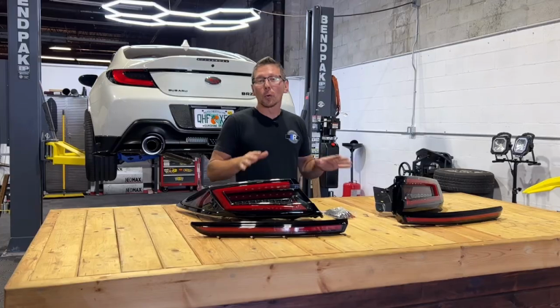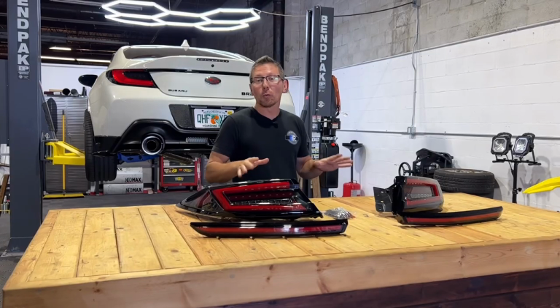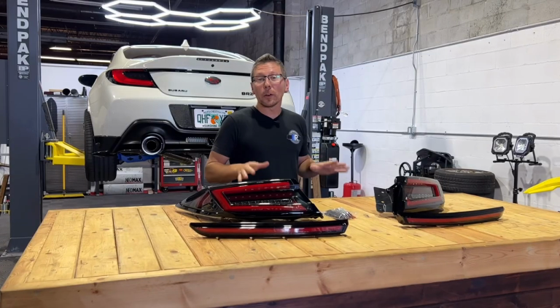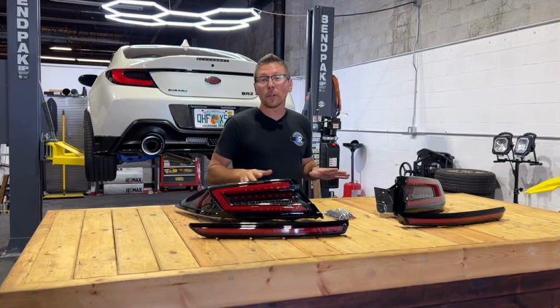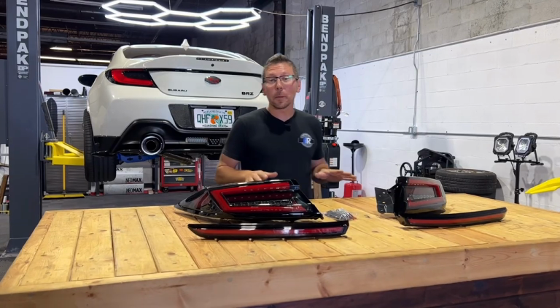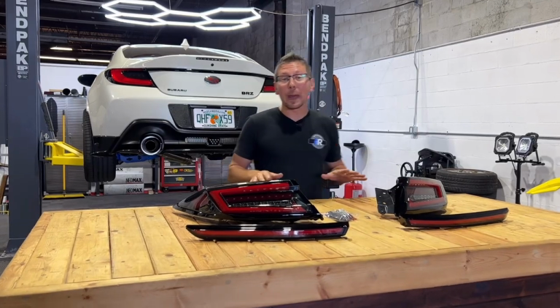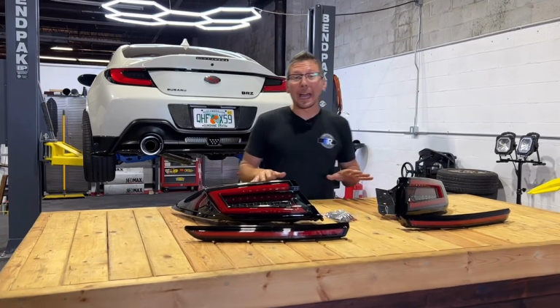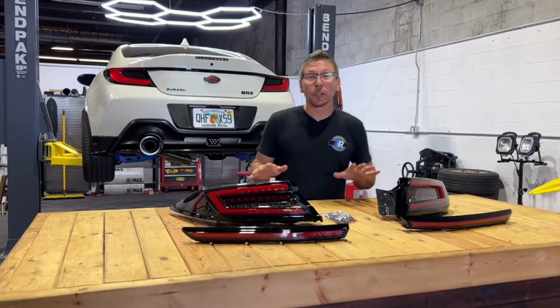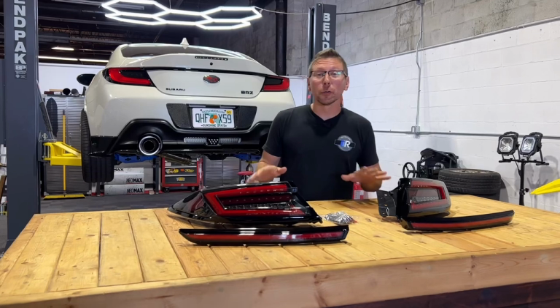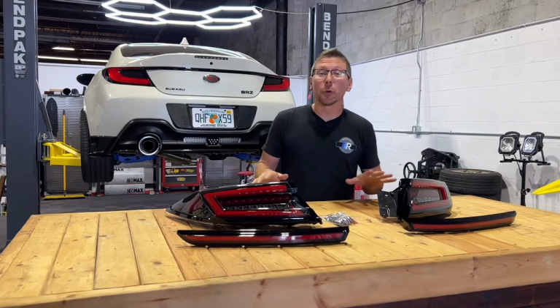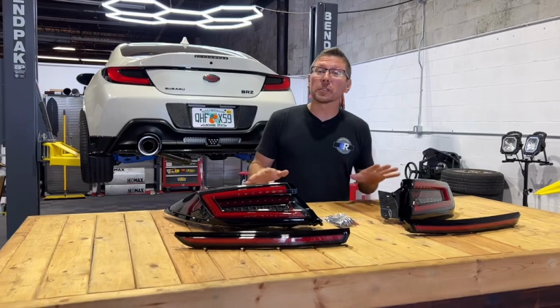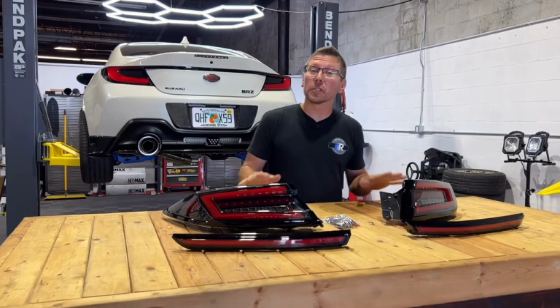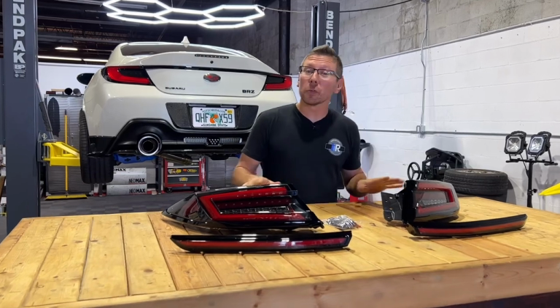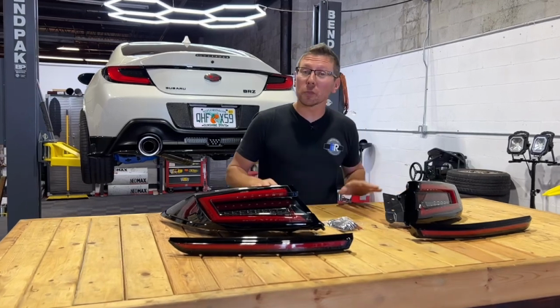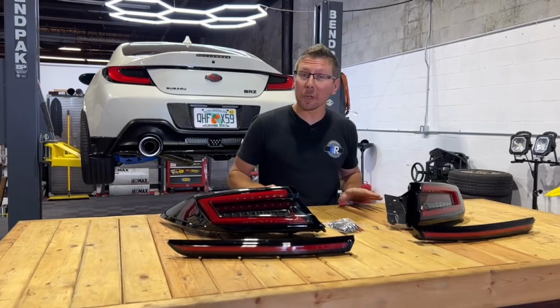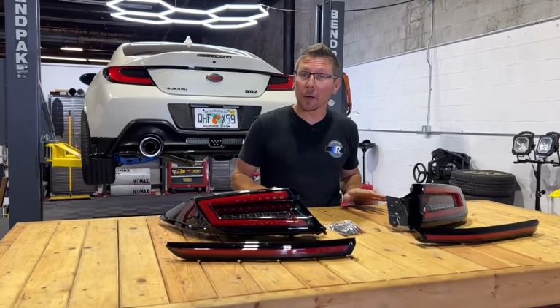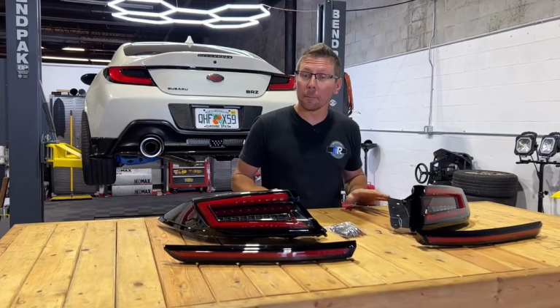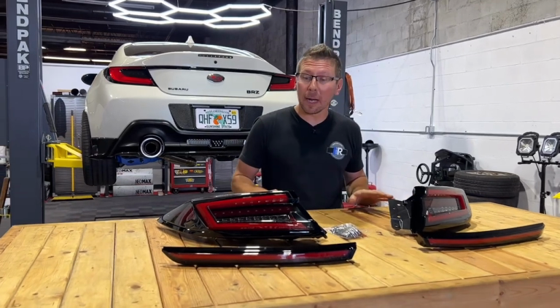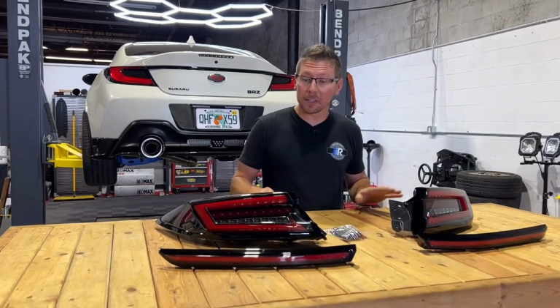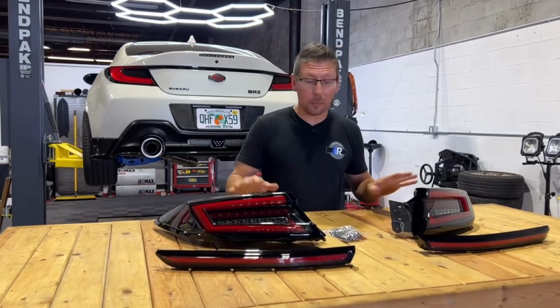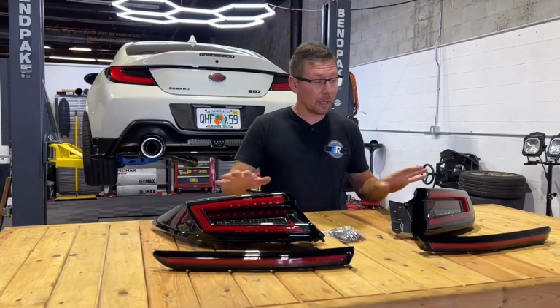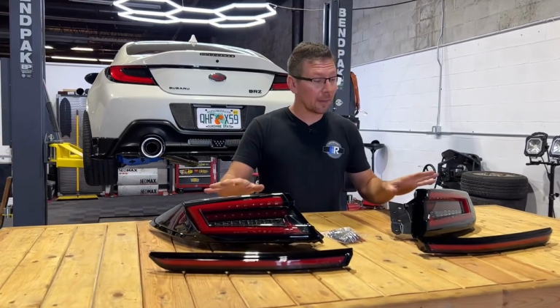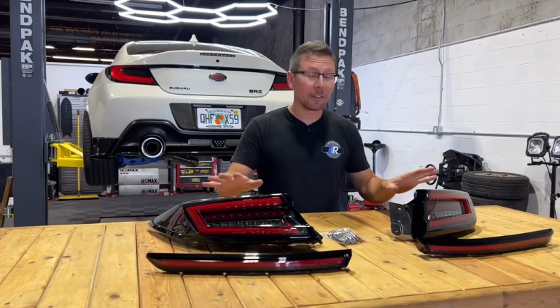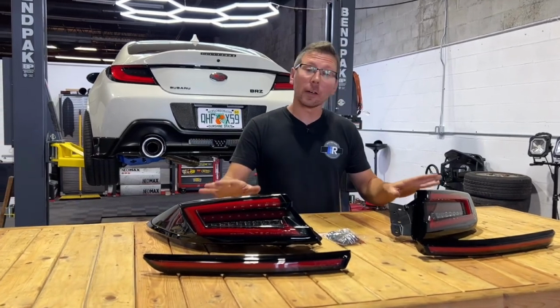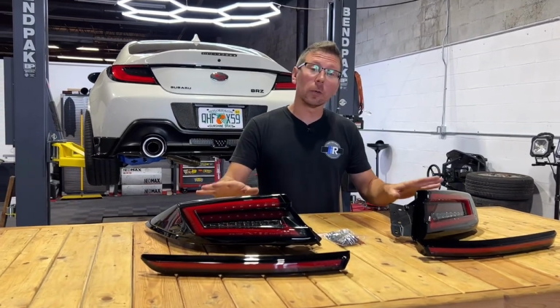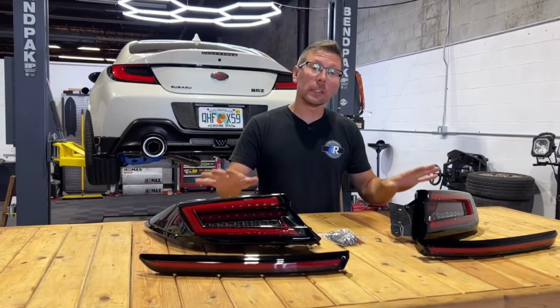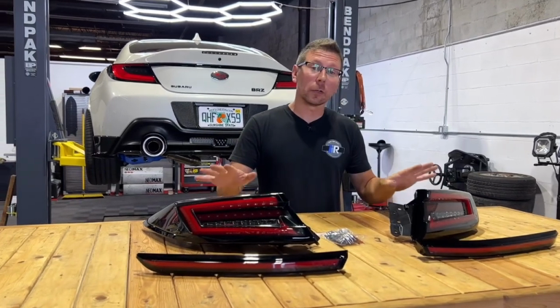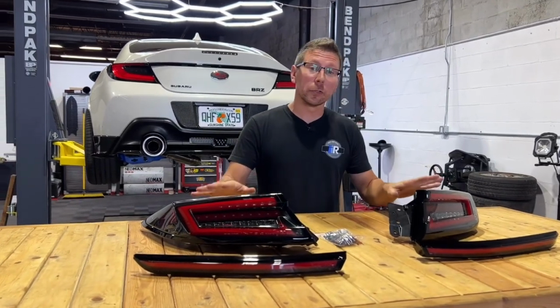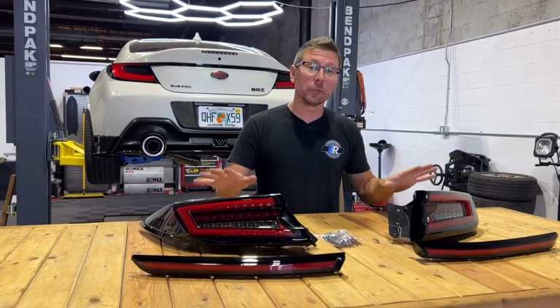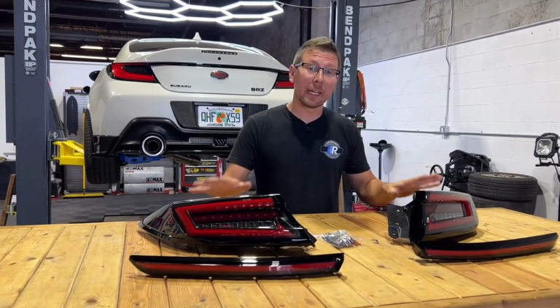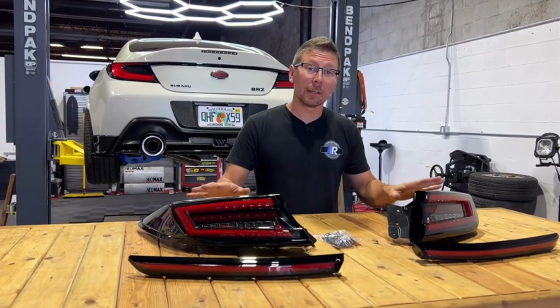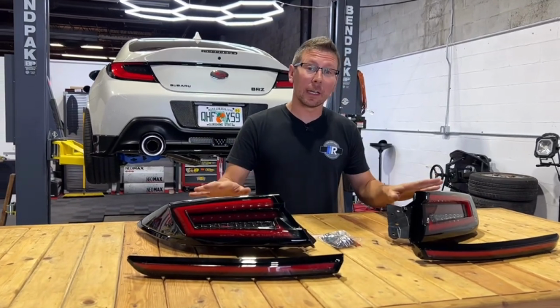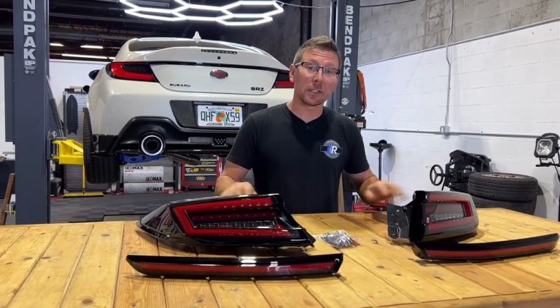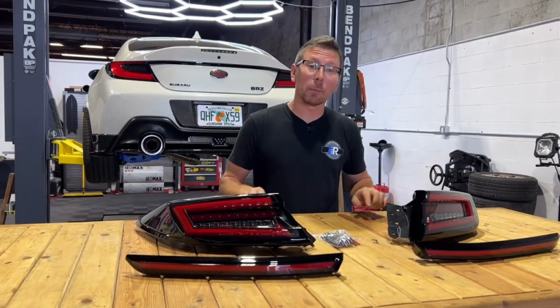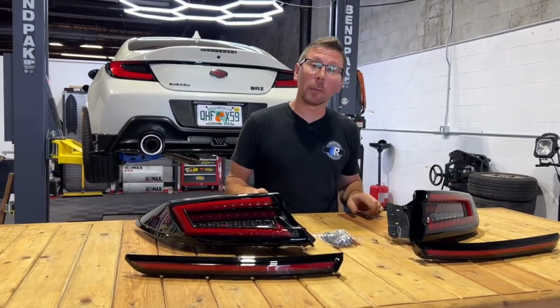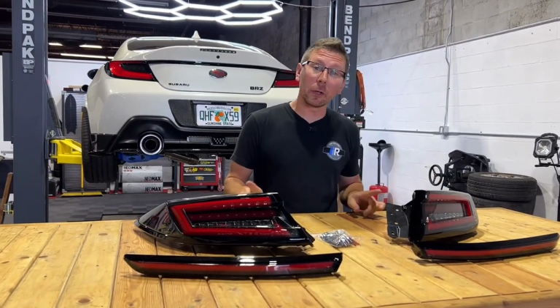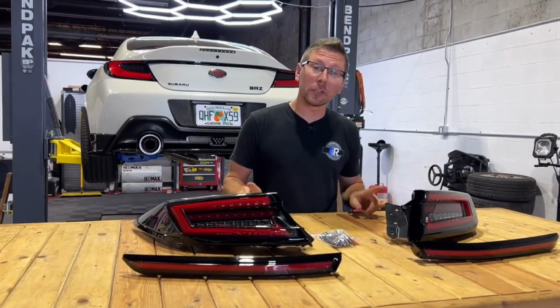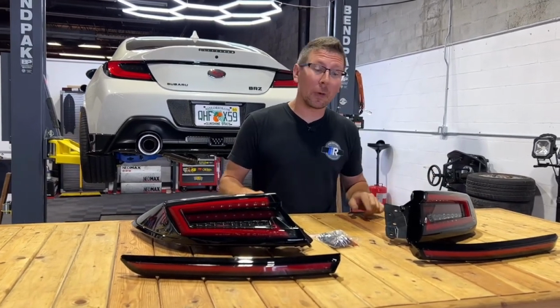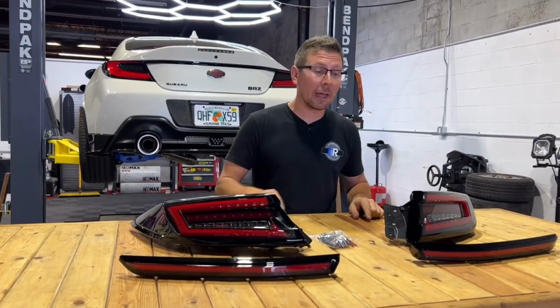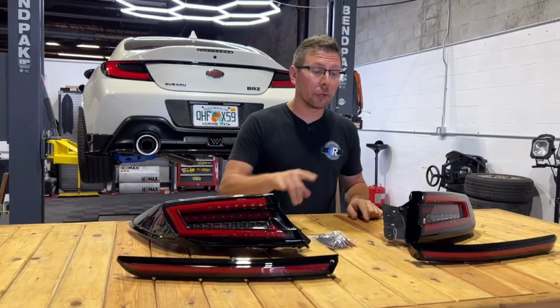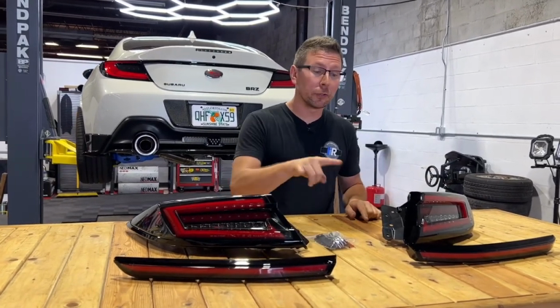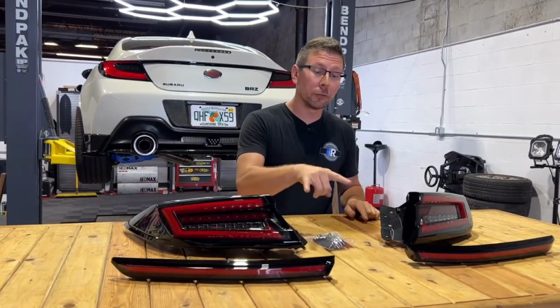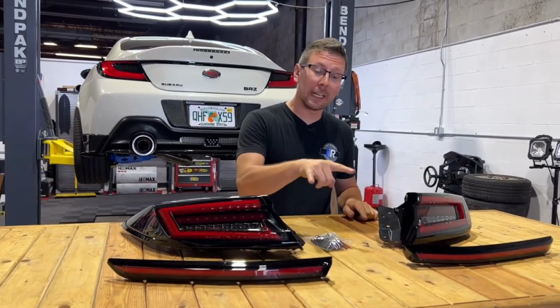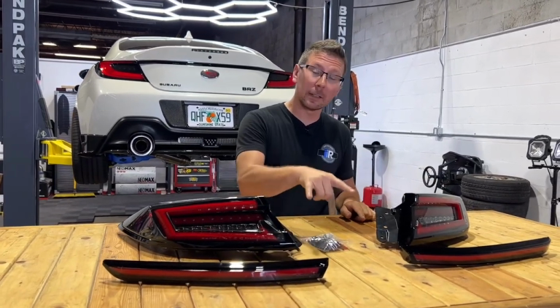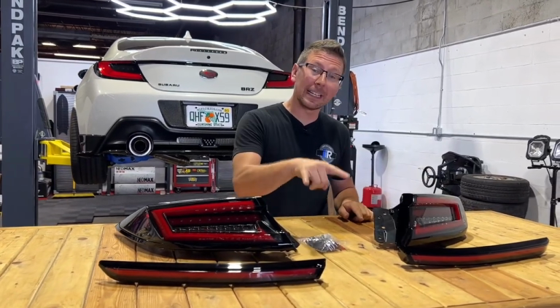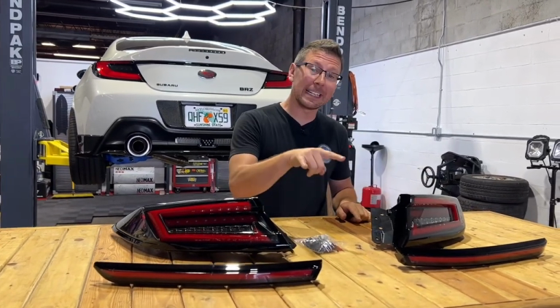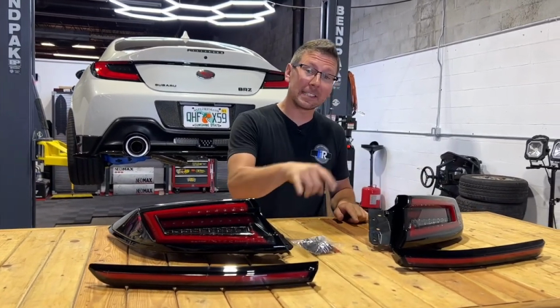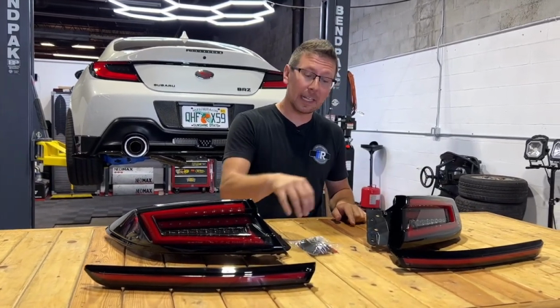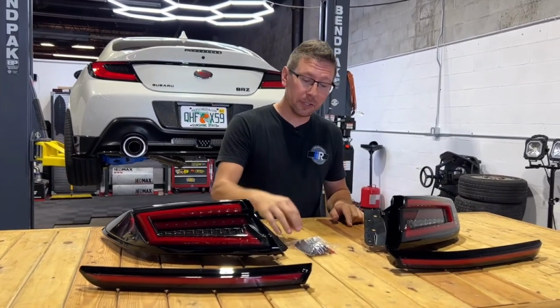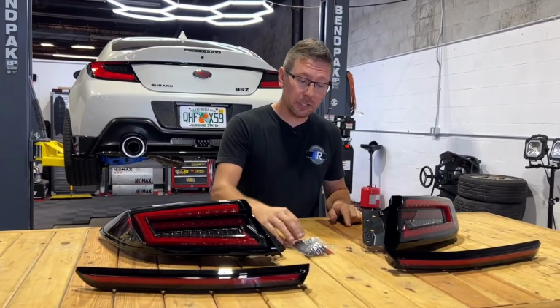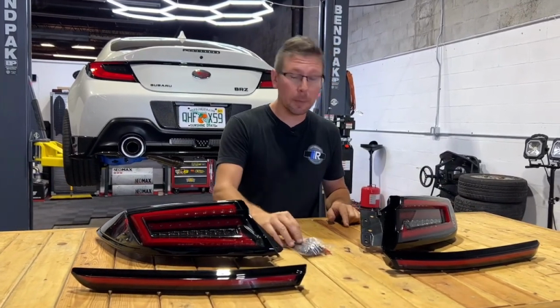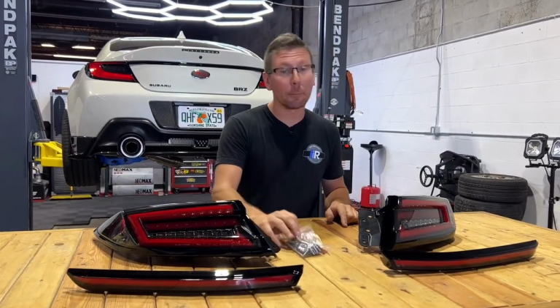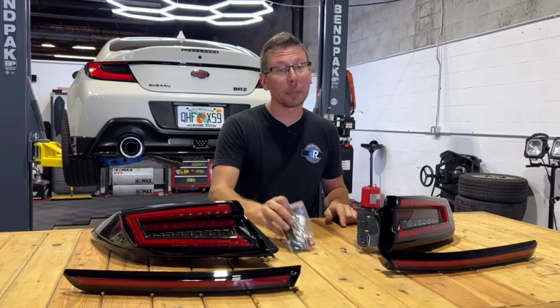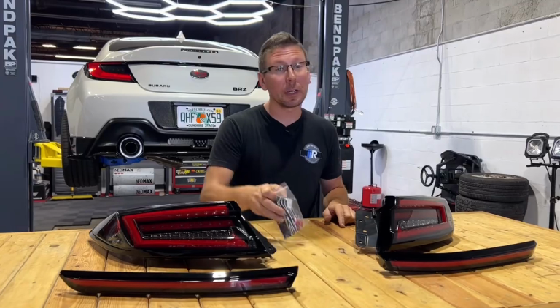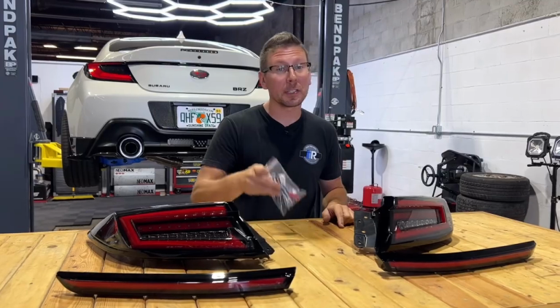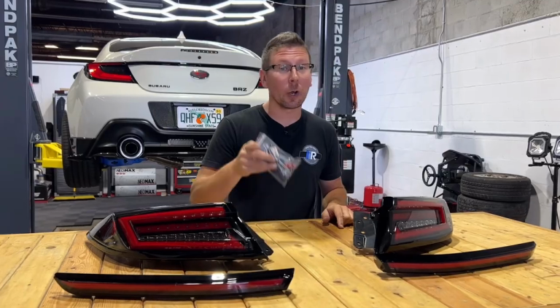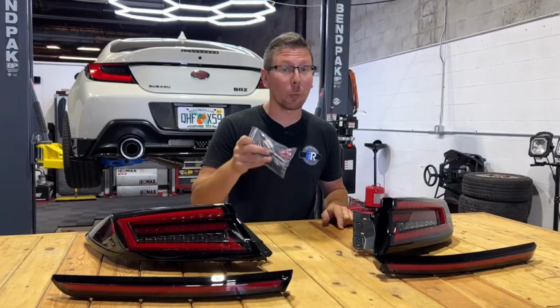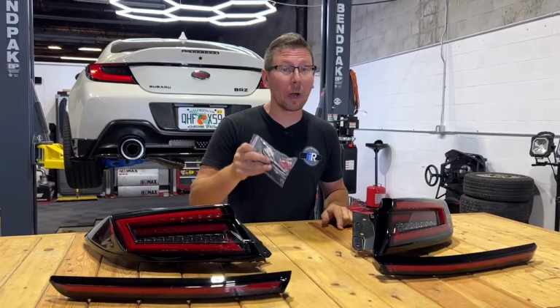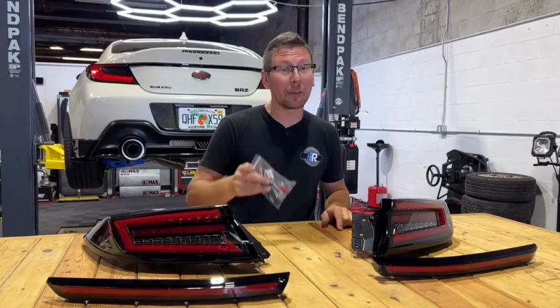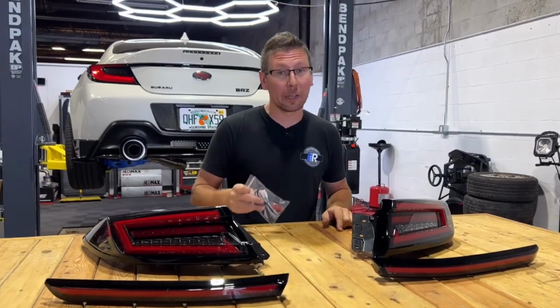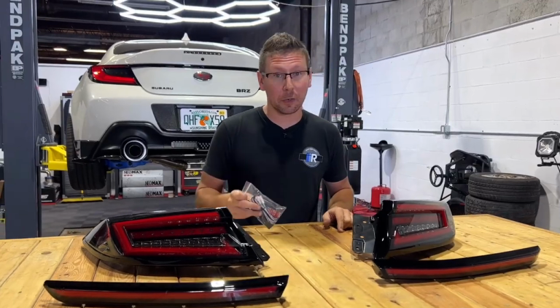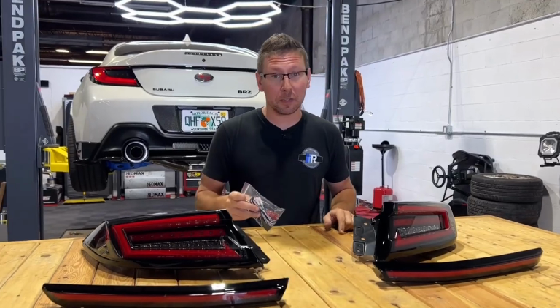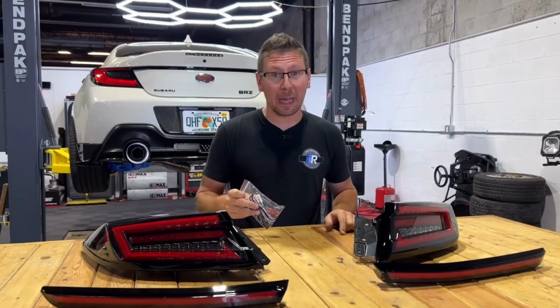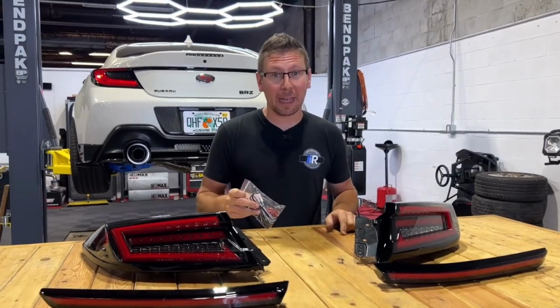Right off the bat, you'll notice as soon as we unbox it, we have not only our two taillights, but we also have our two taillight extensions plus our wiring harness bag.